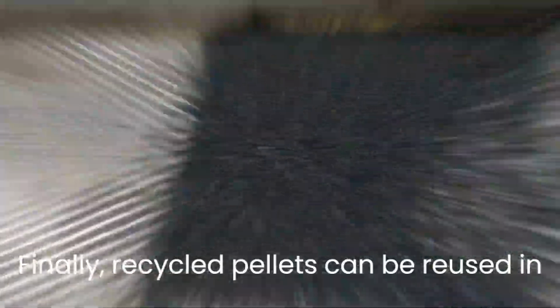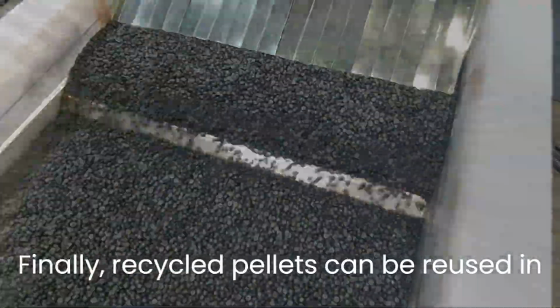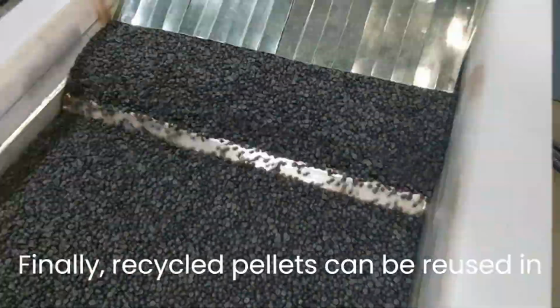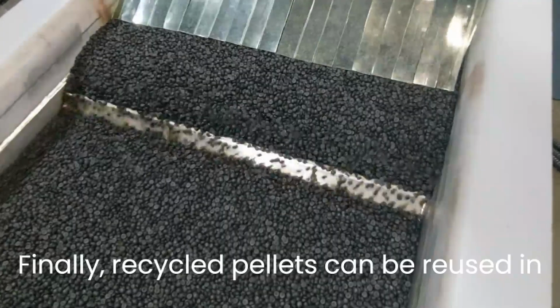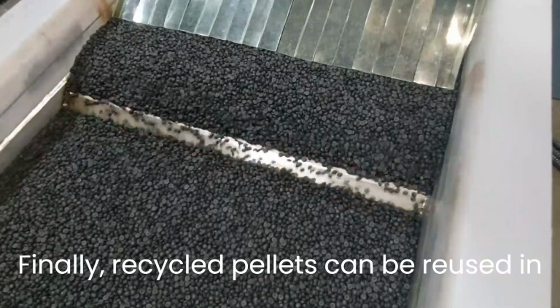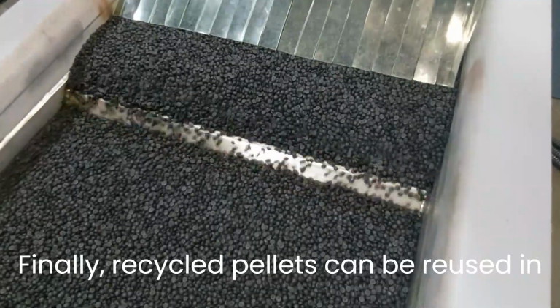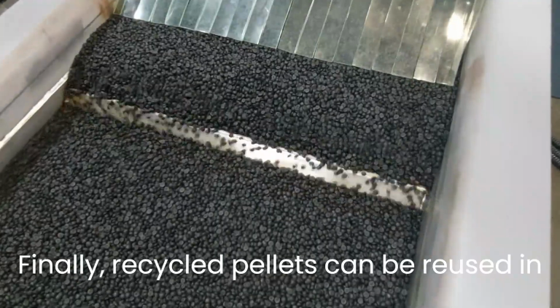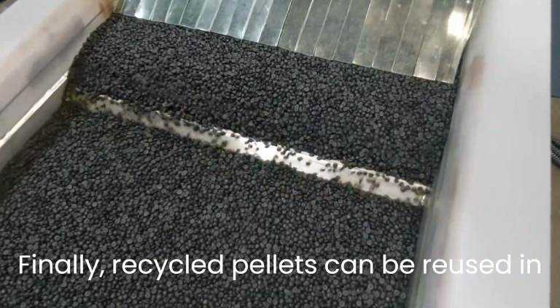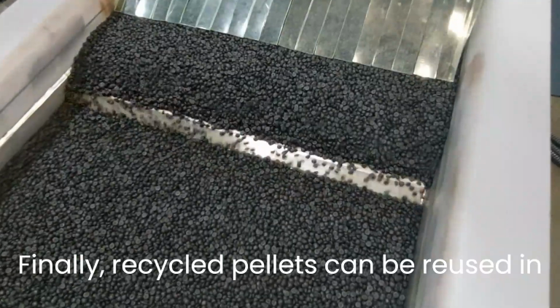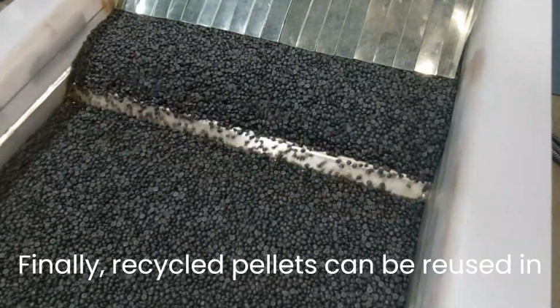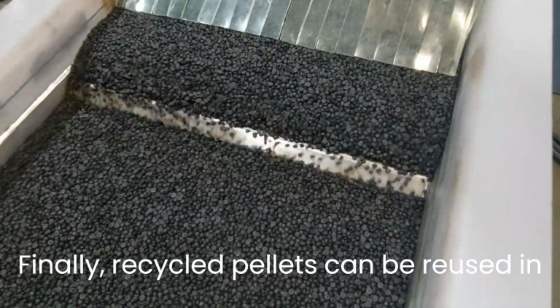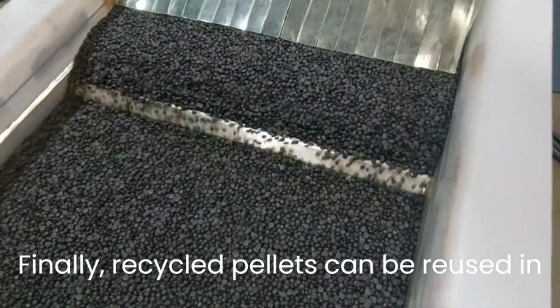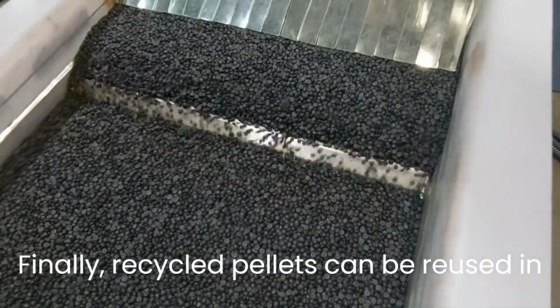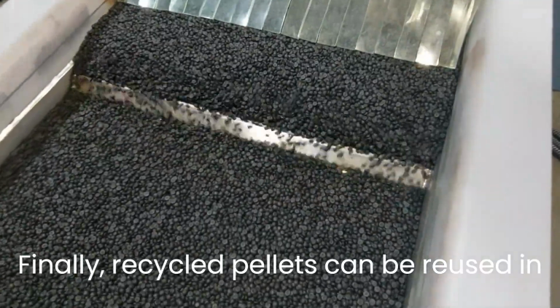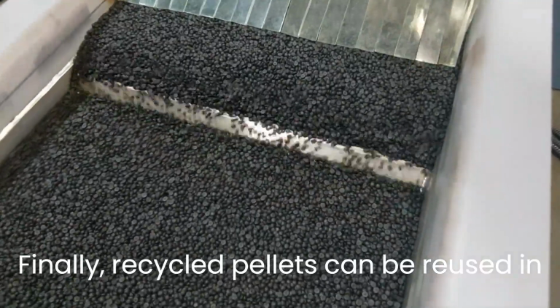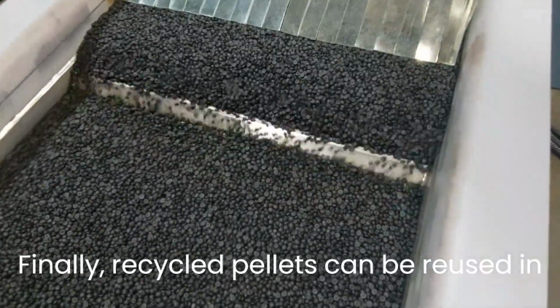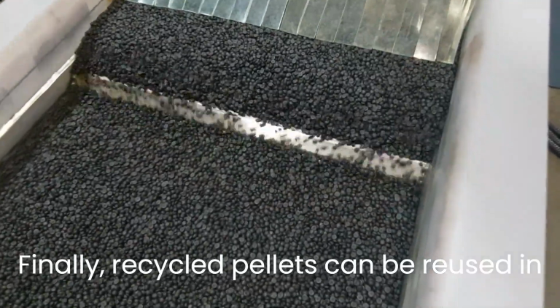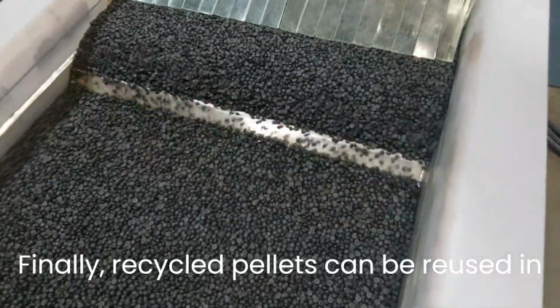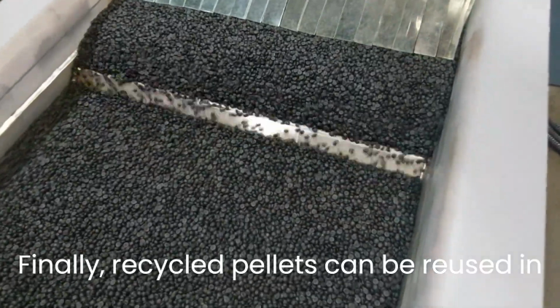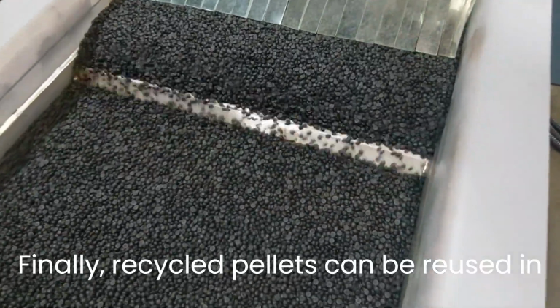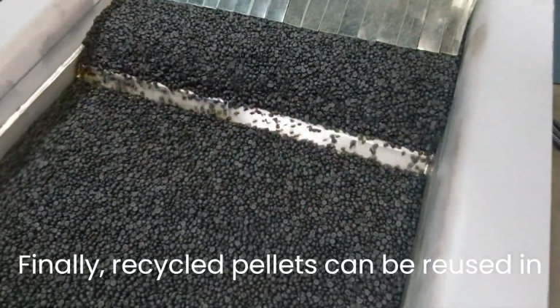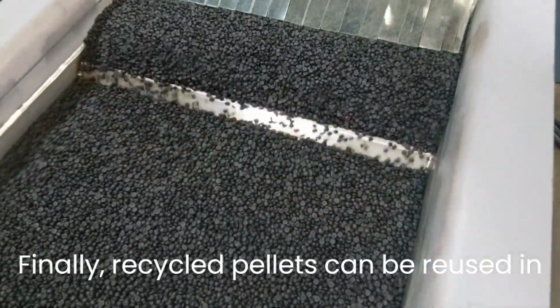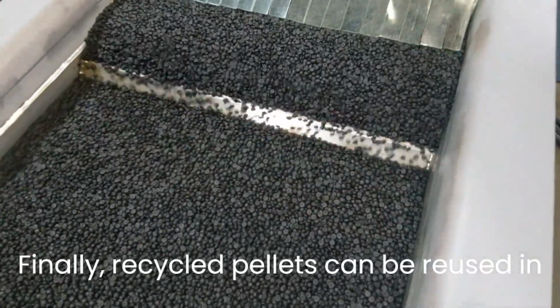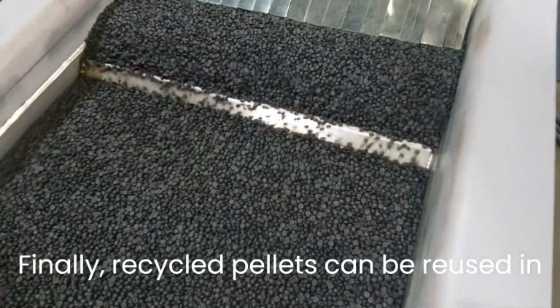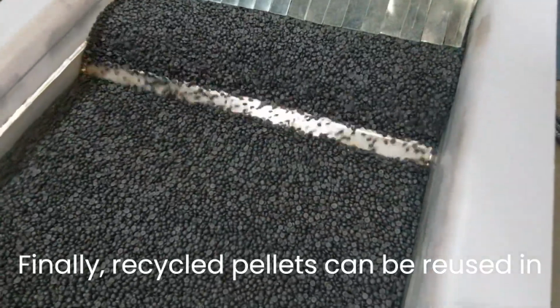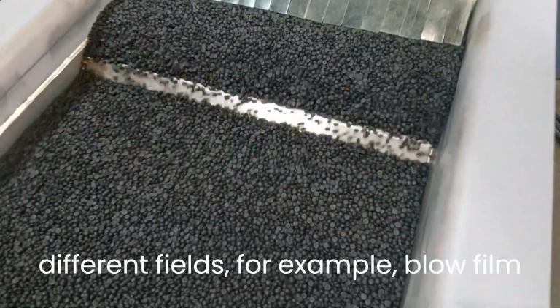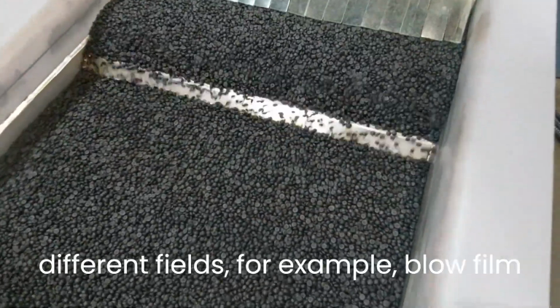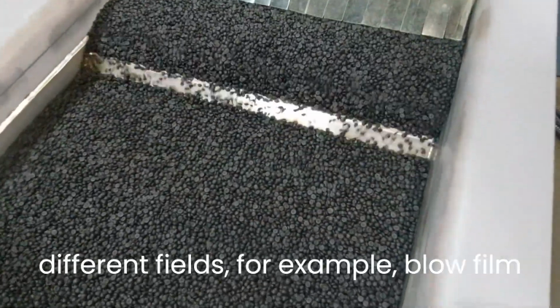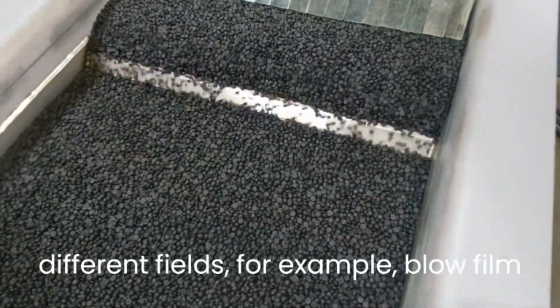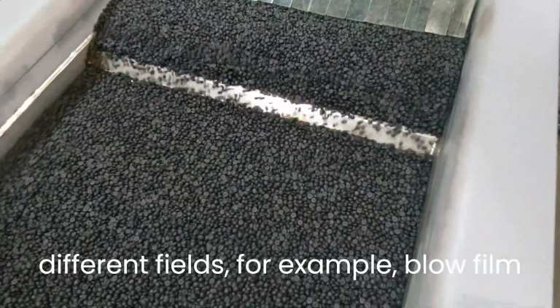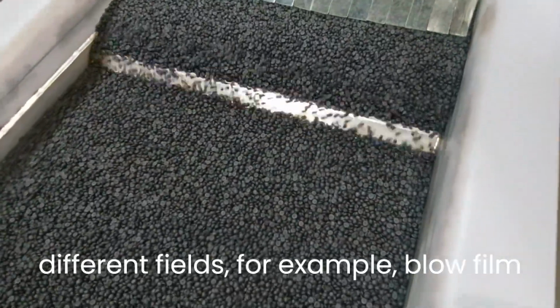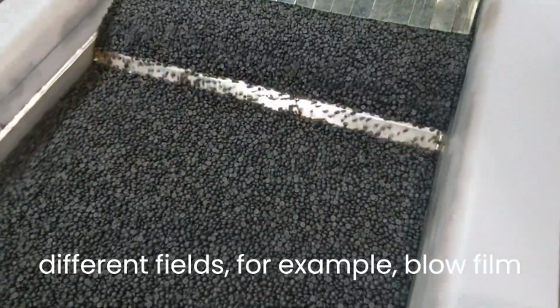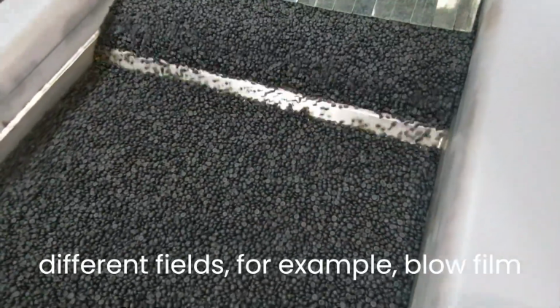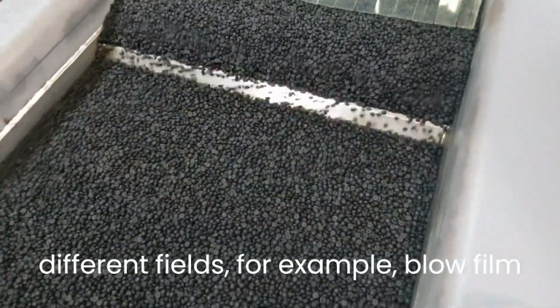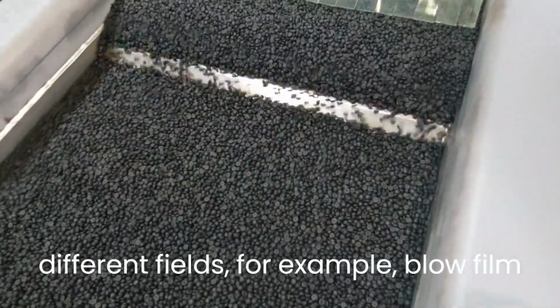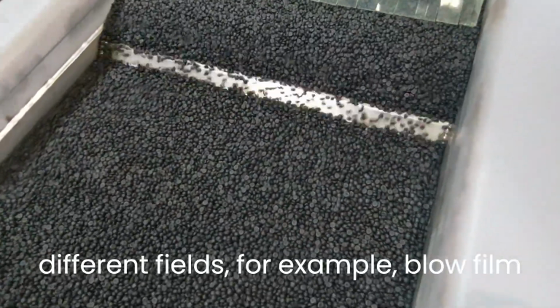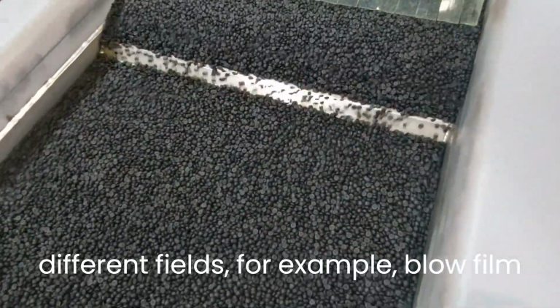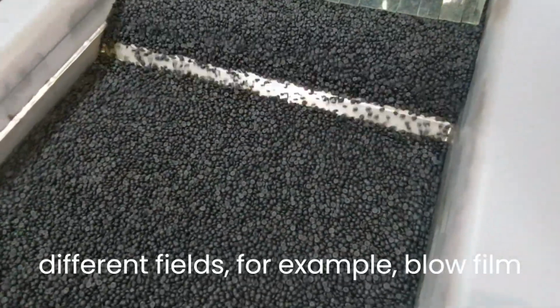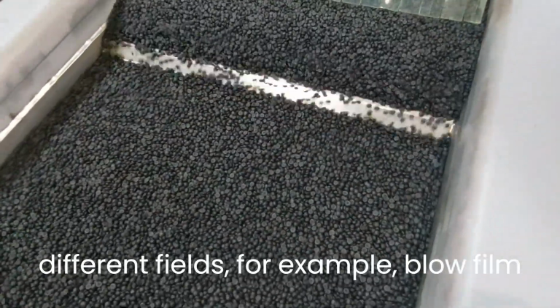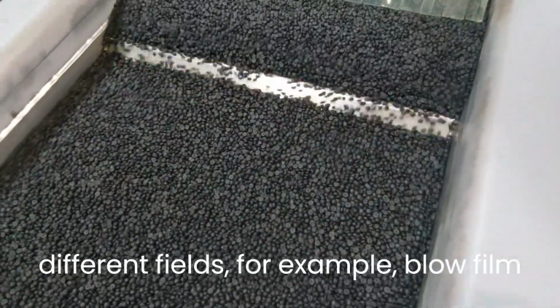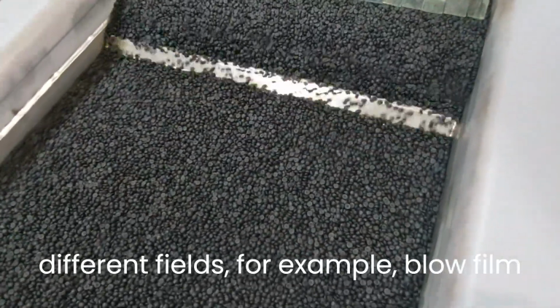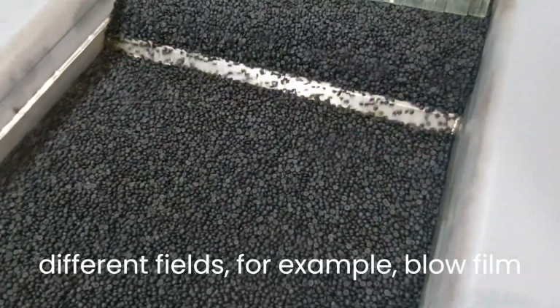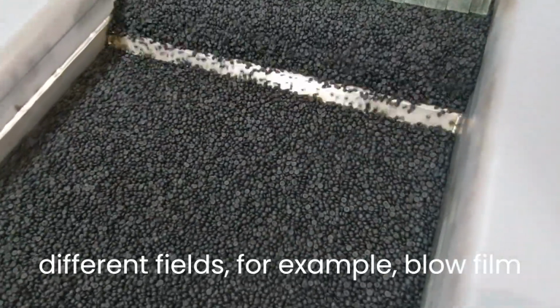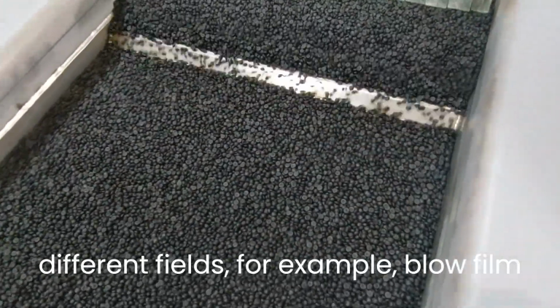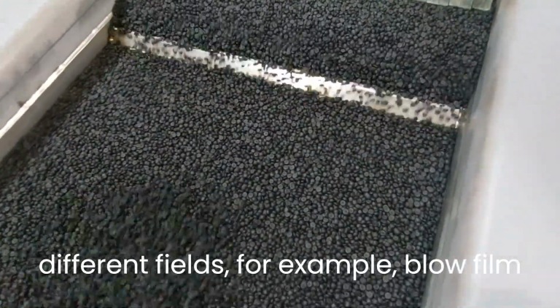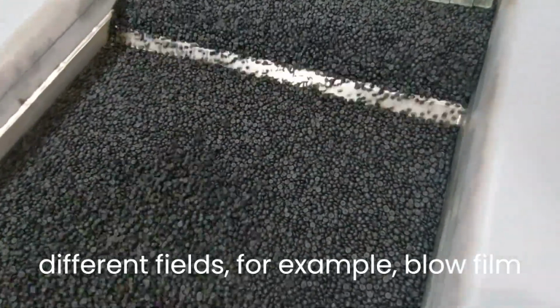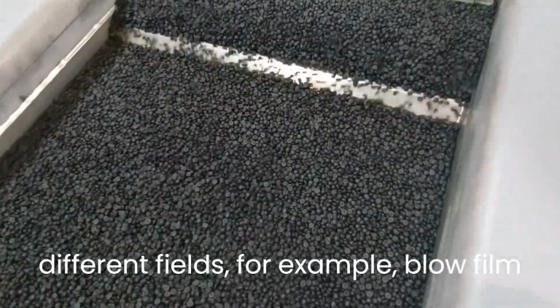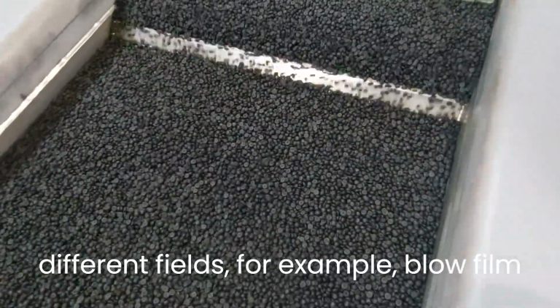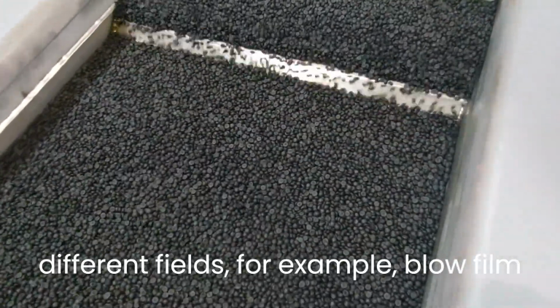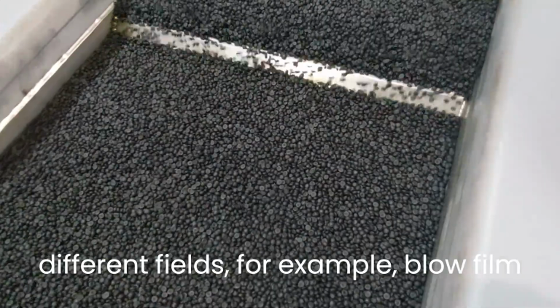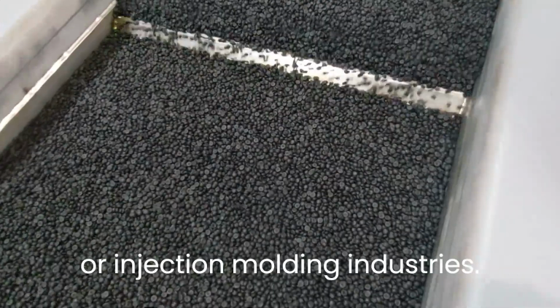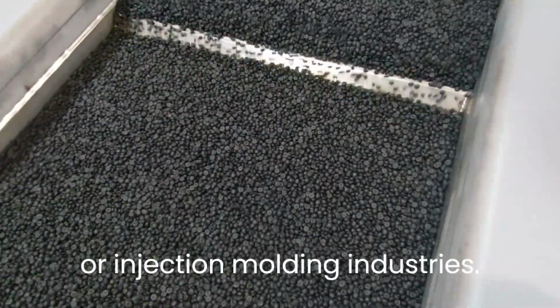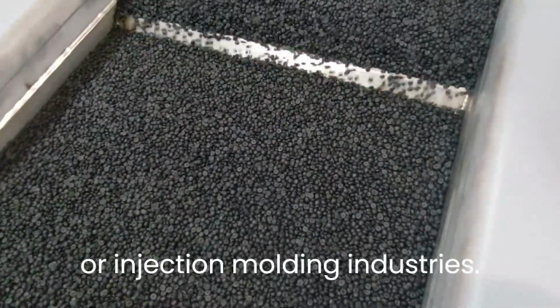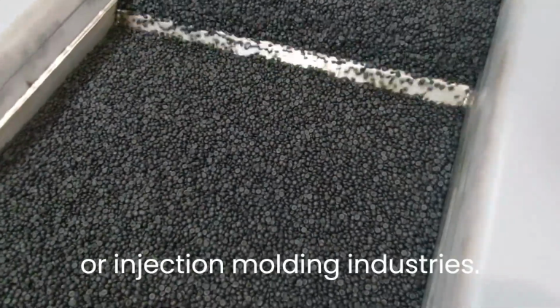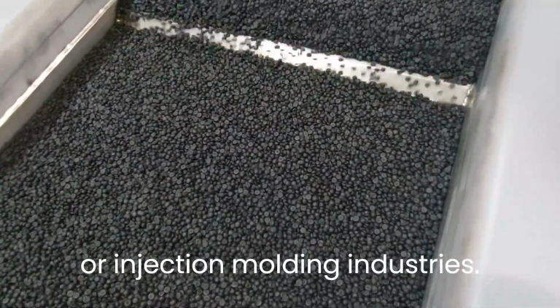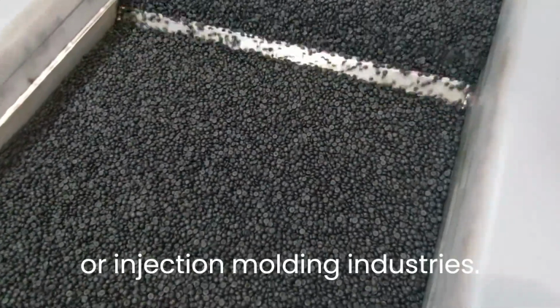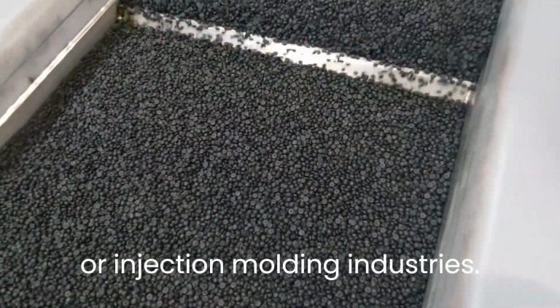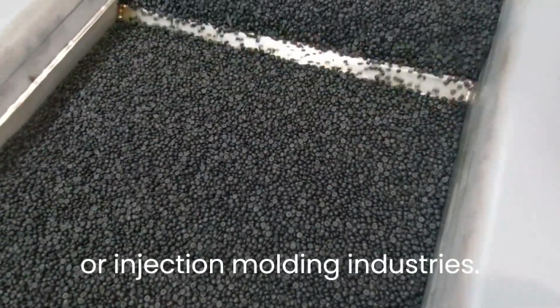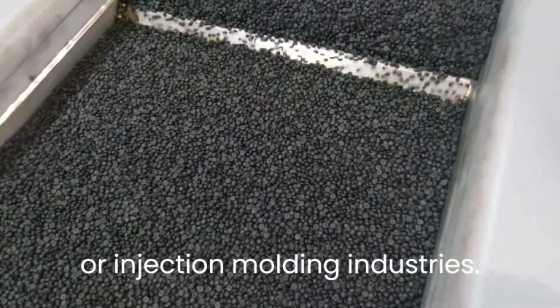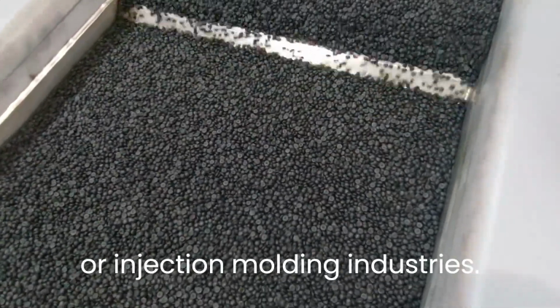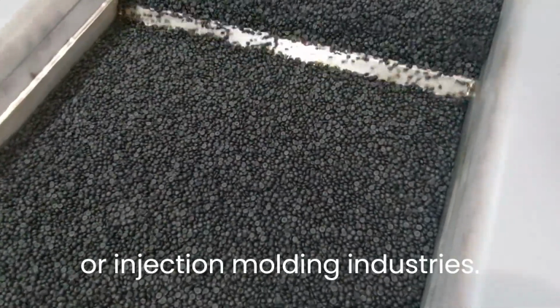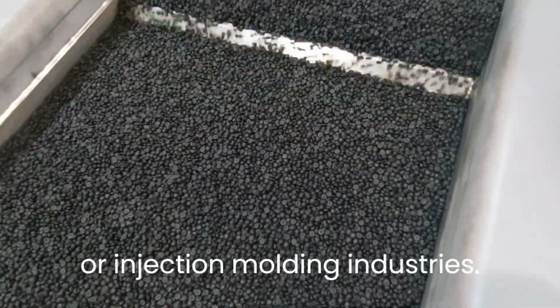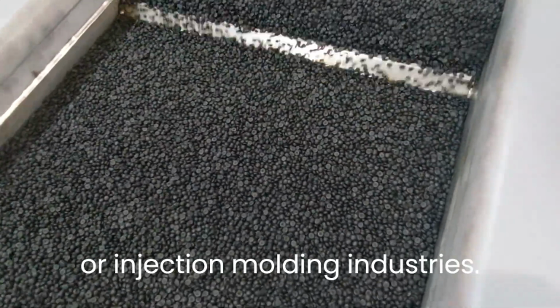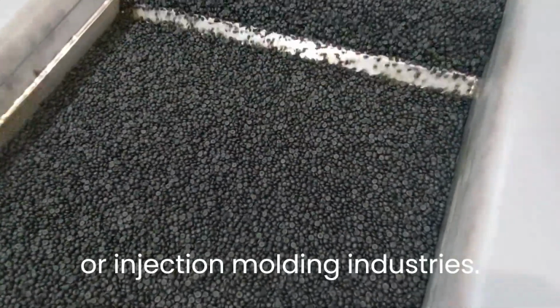Finally, the recycled pellets can be reused in different fields, for example in blown film or injection molding industries.